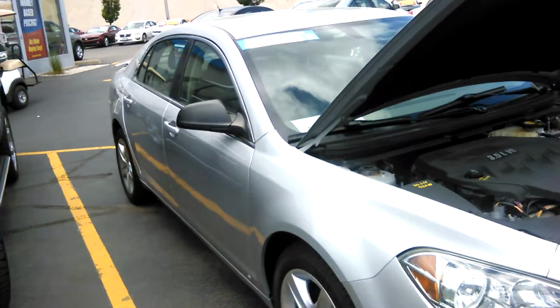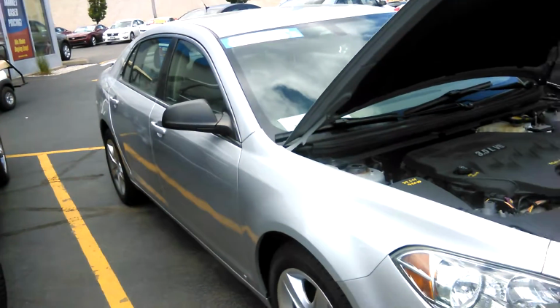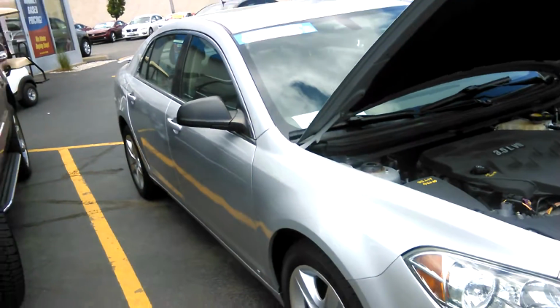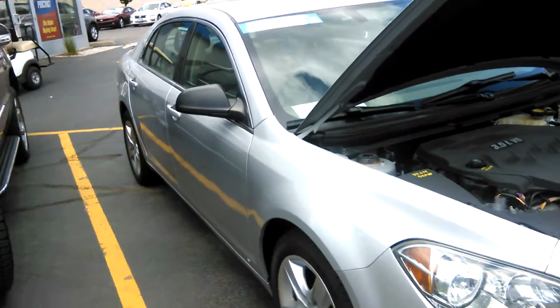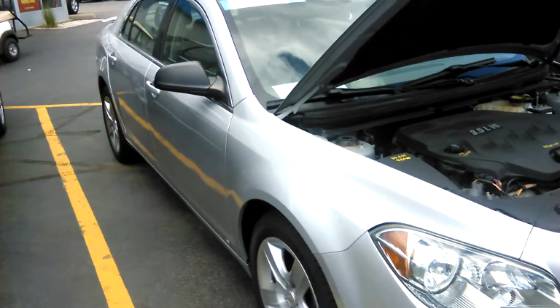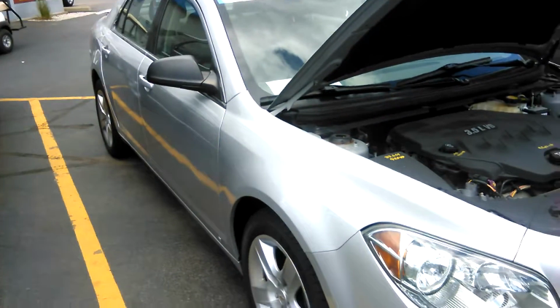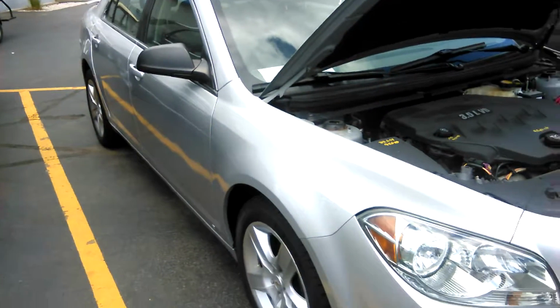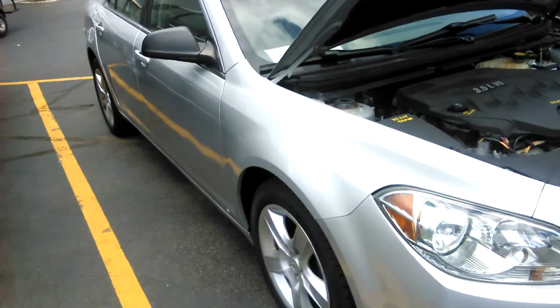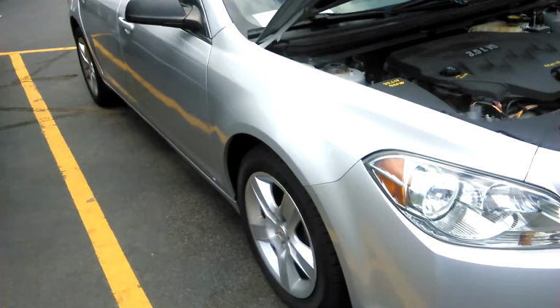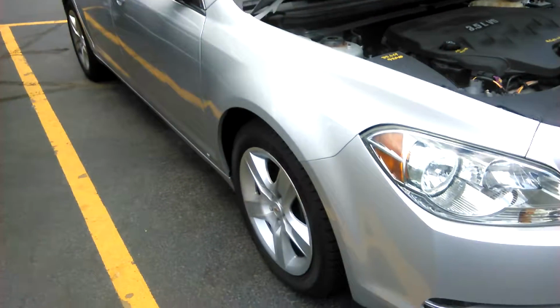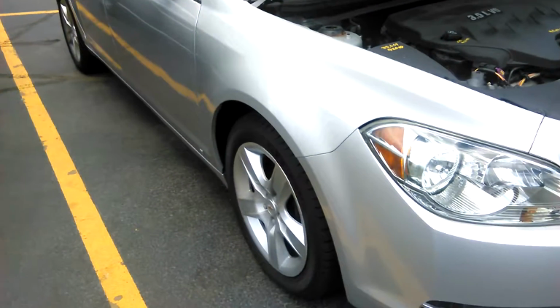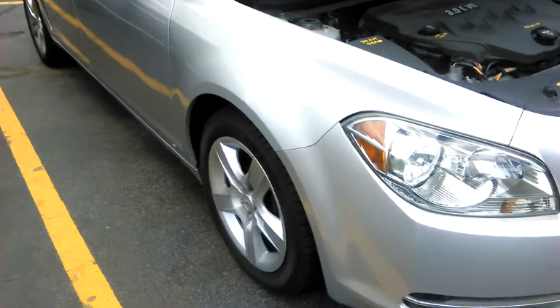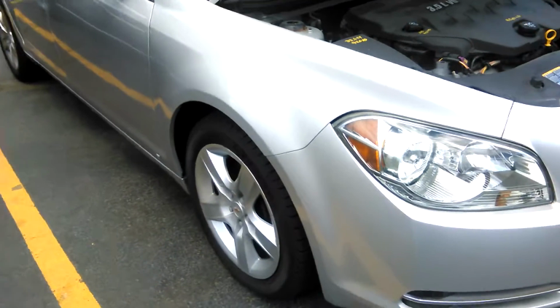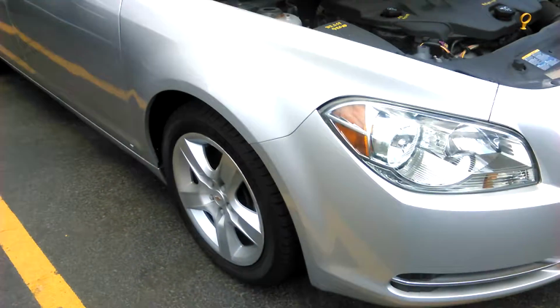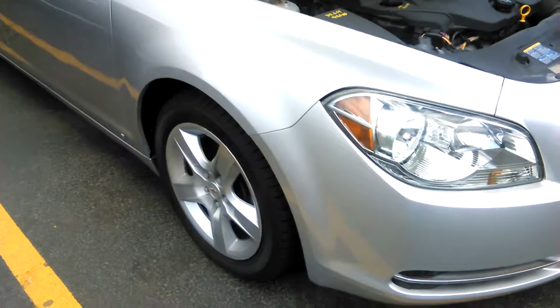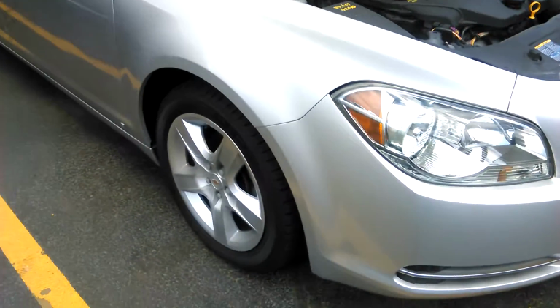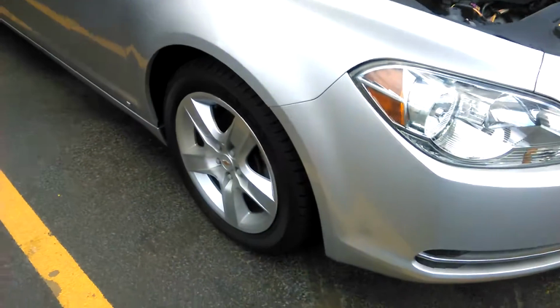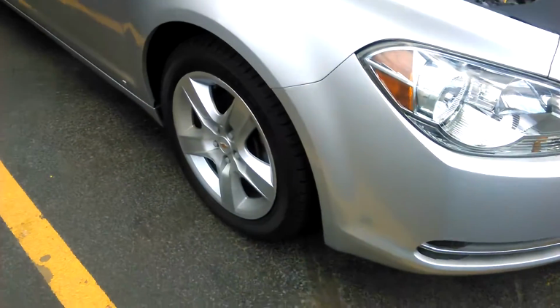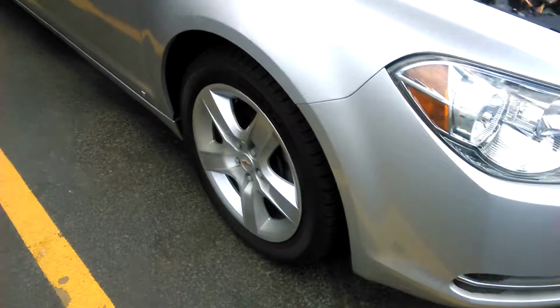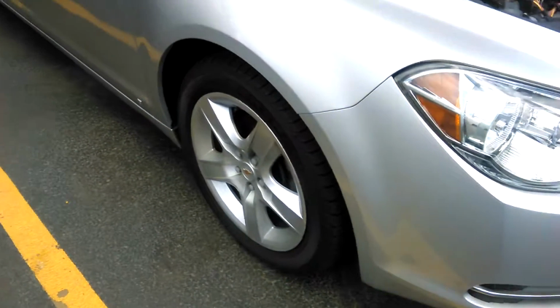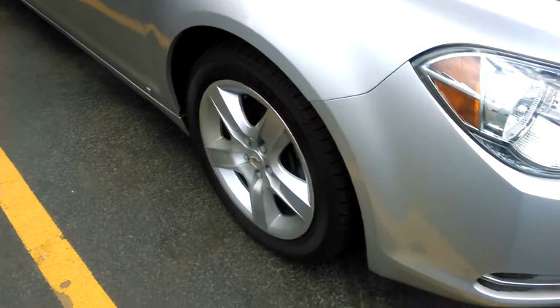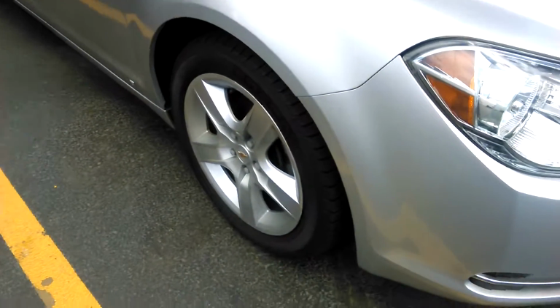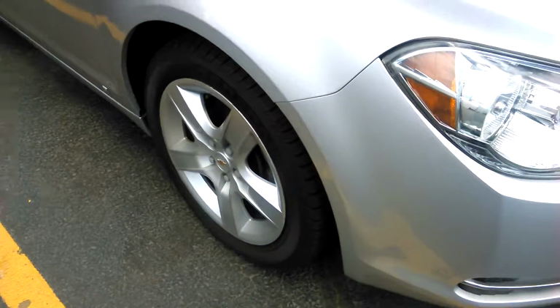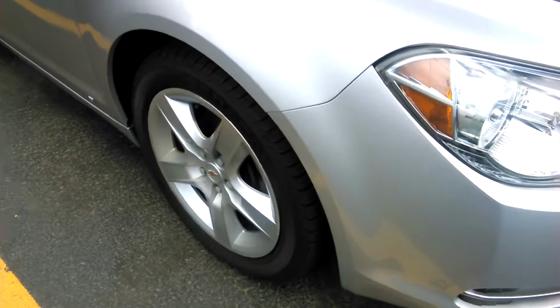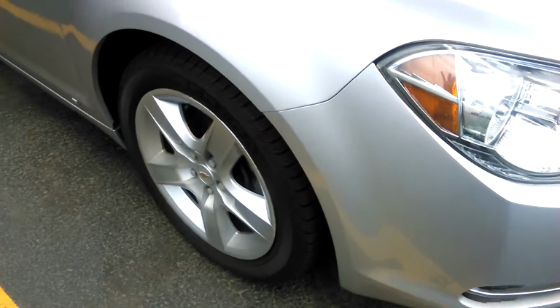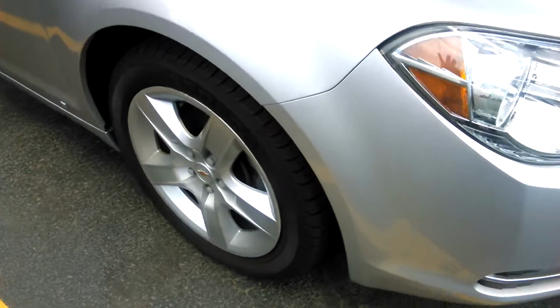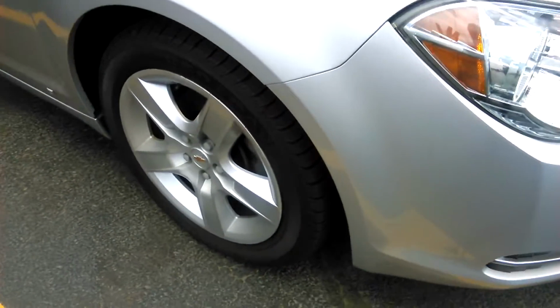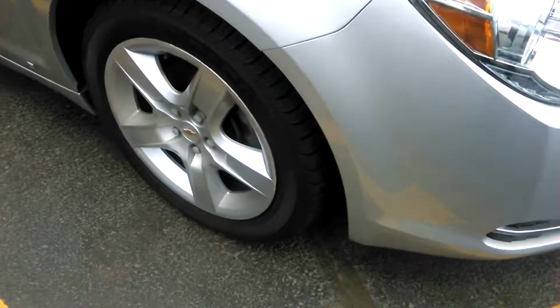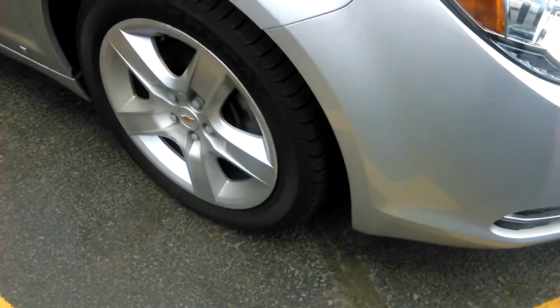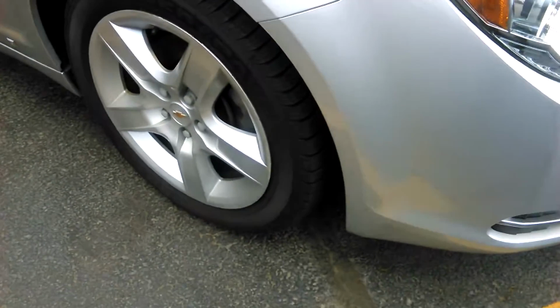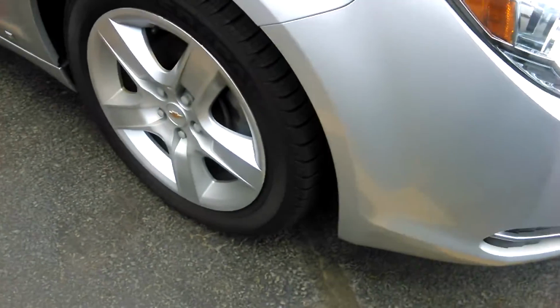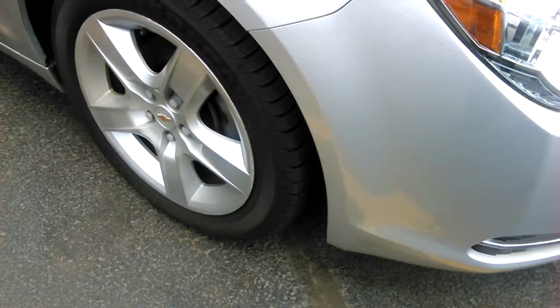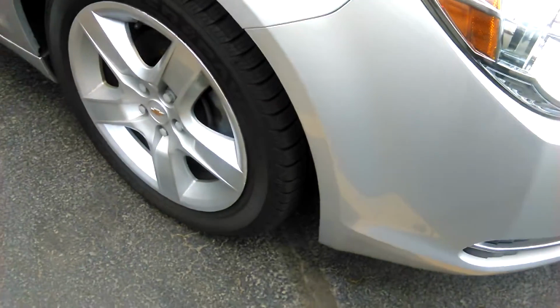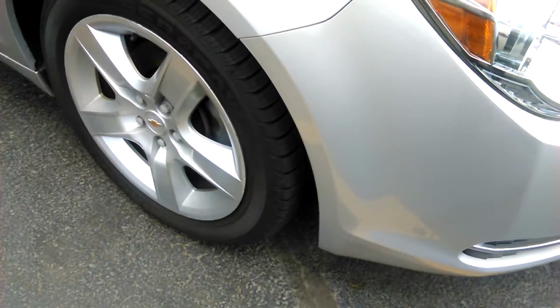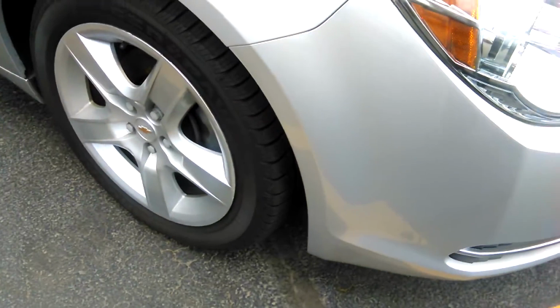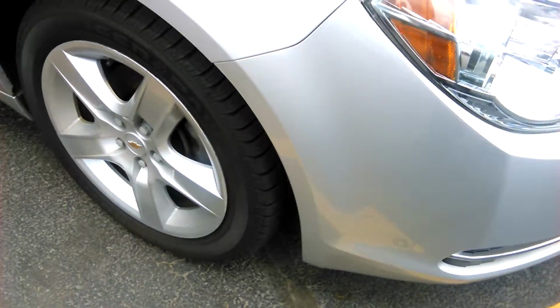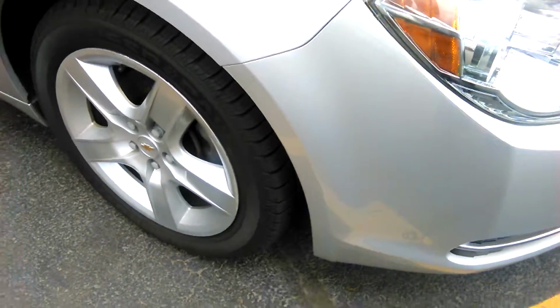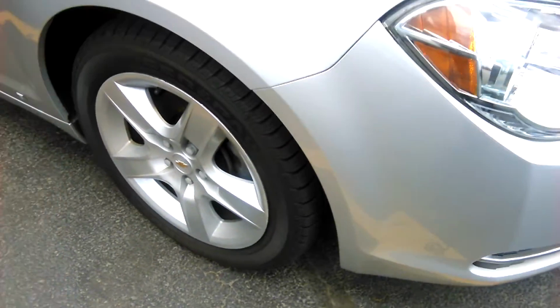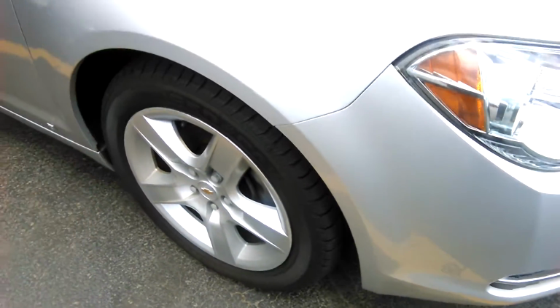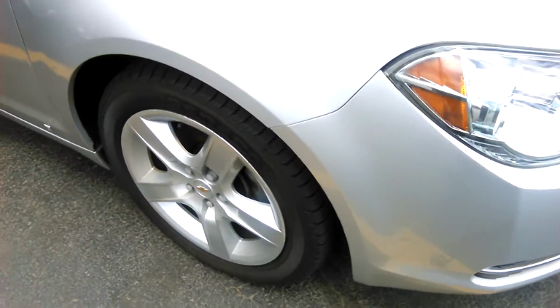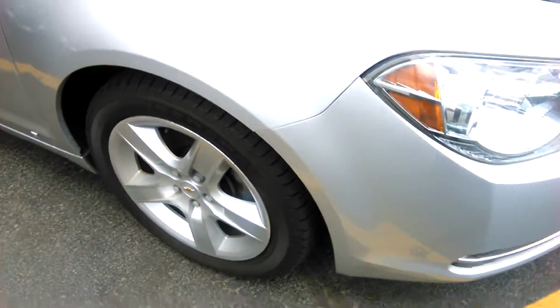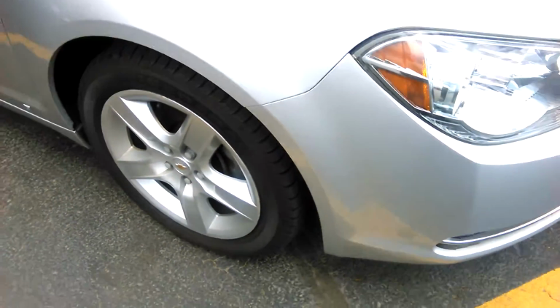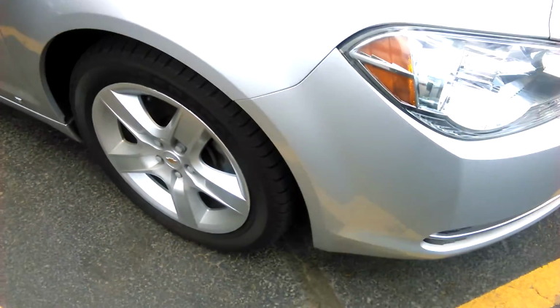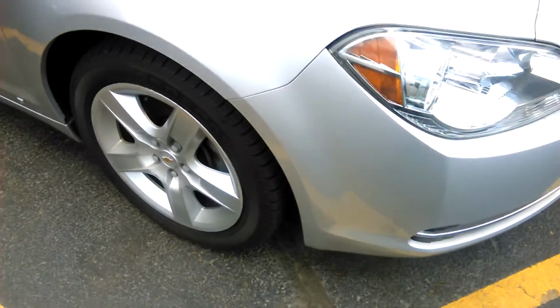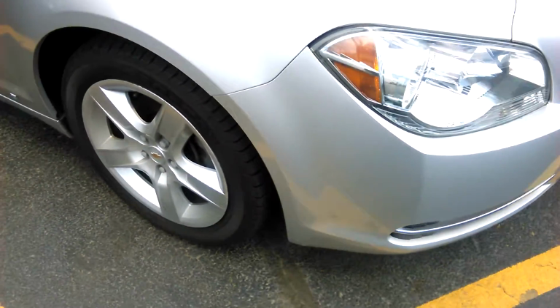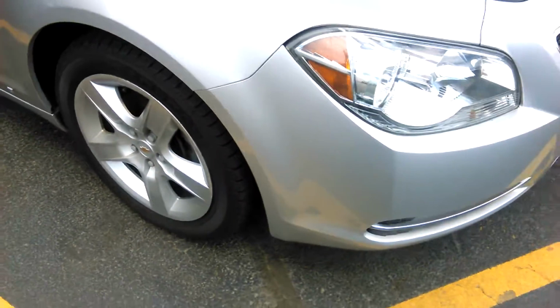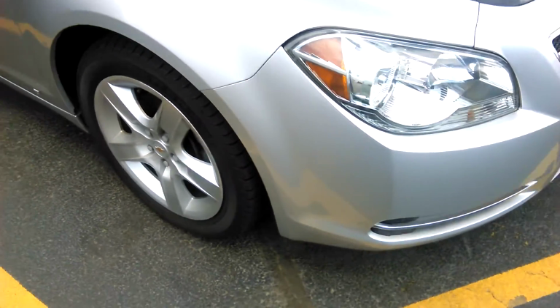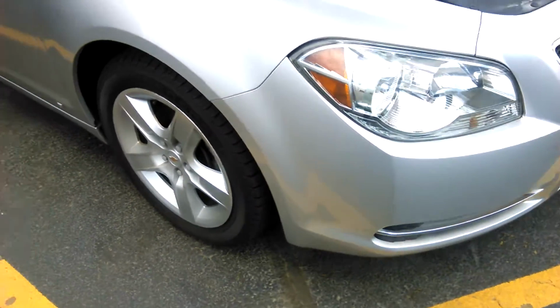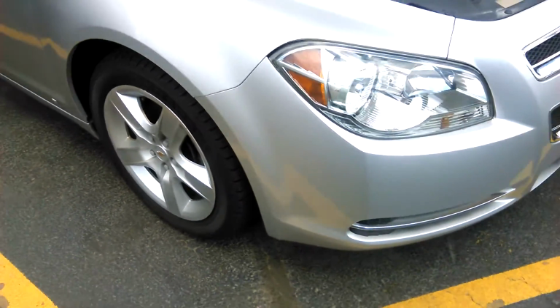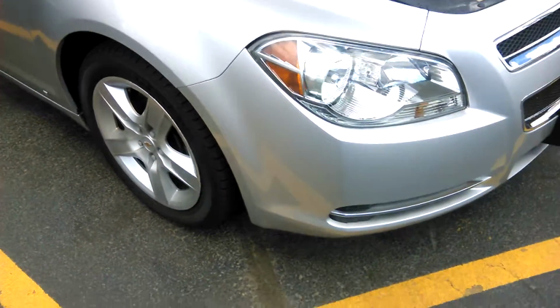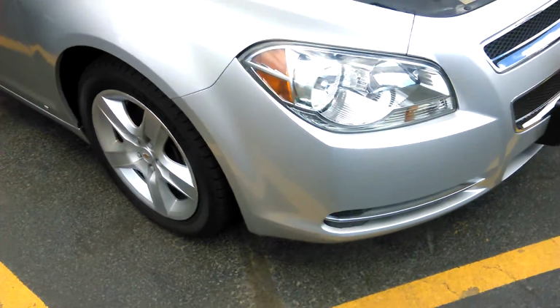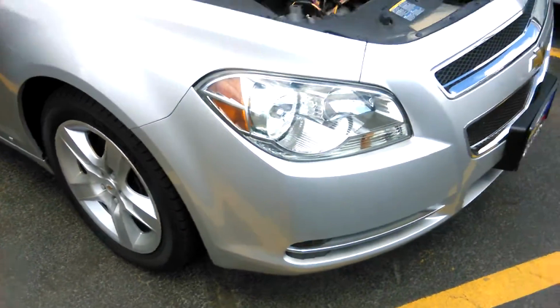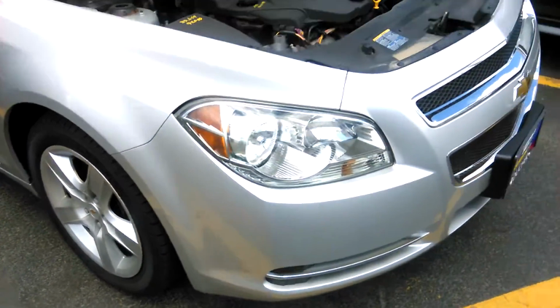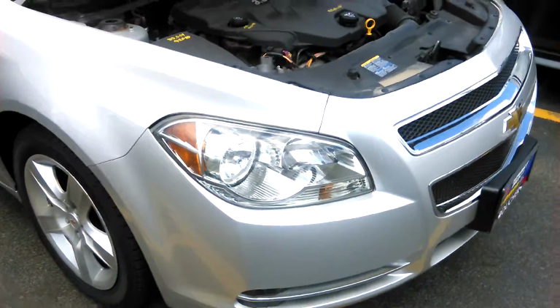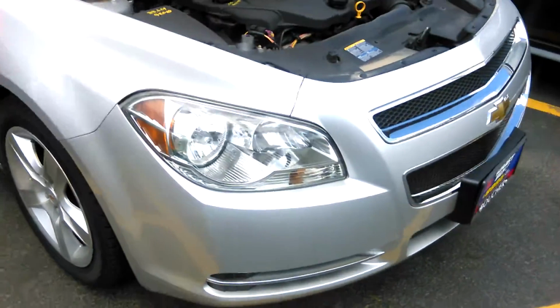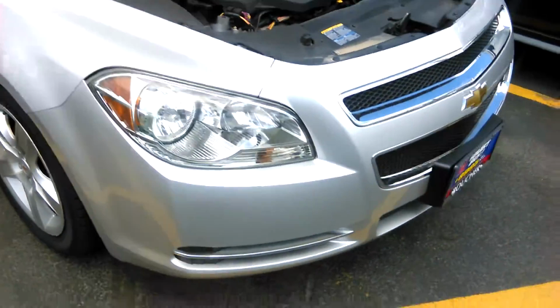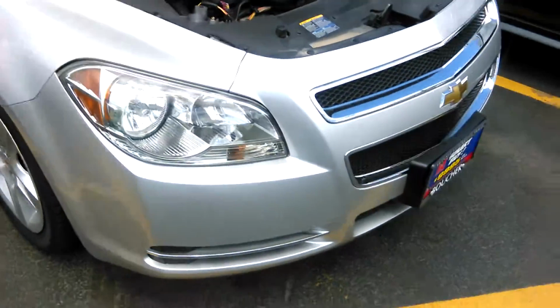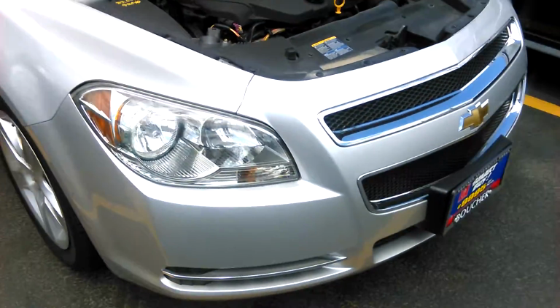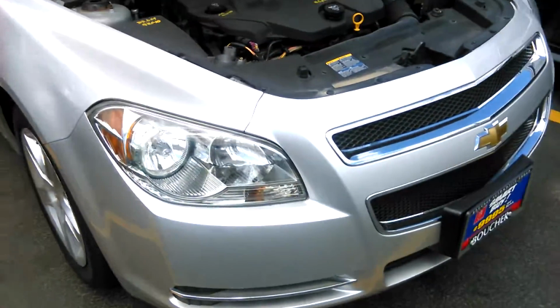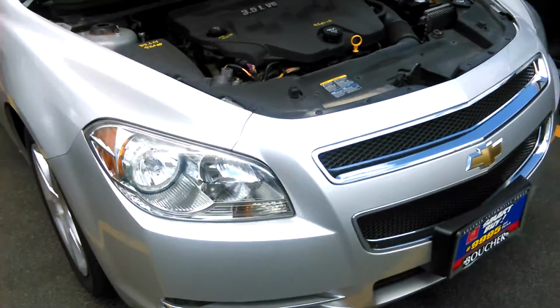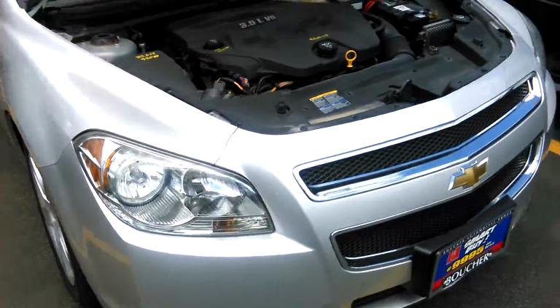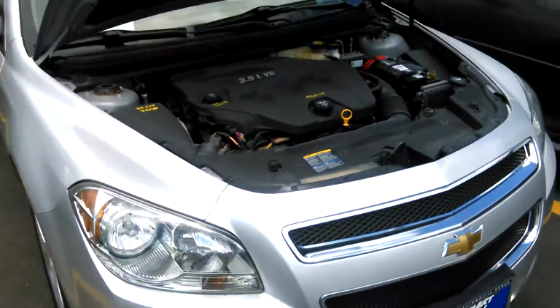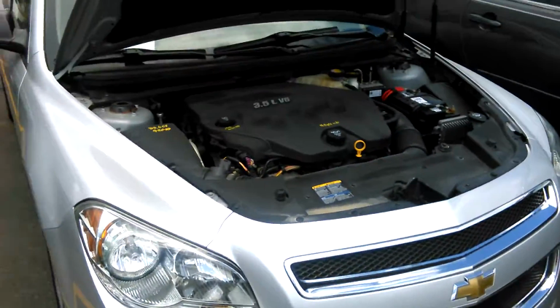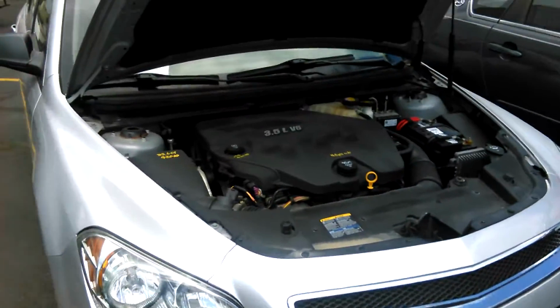Hi Cherise, it's Jerry Bassey with Boucher Chevrolet. Just wanted to share a quick video with you on this 2009 Chevy Malibu.